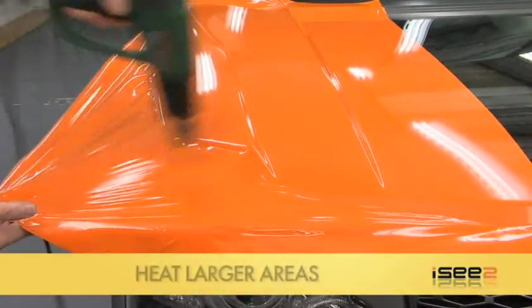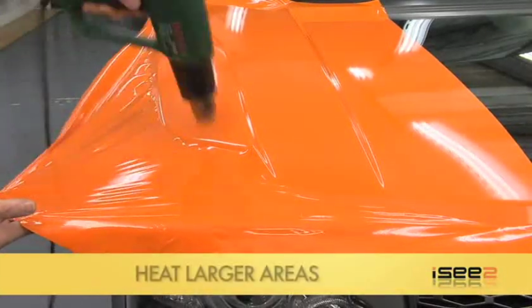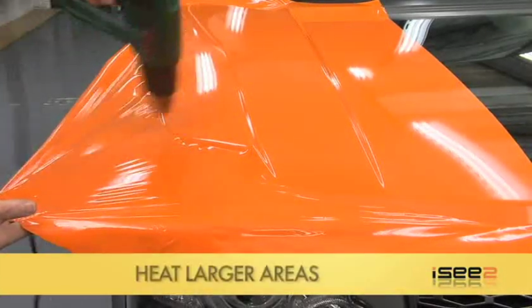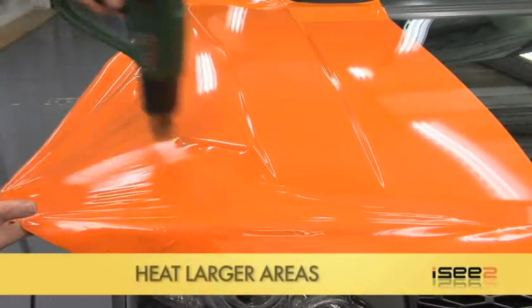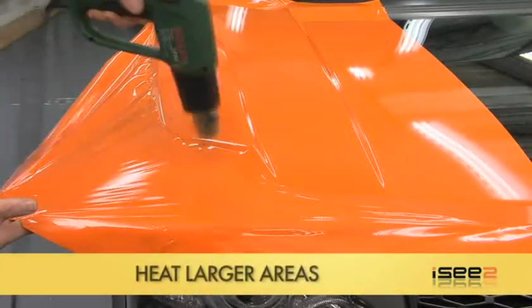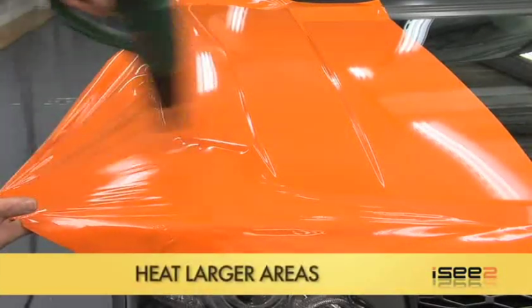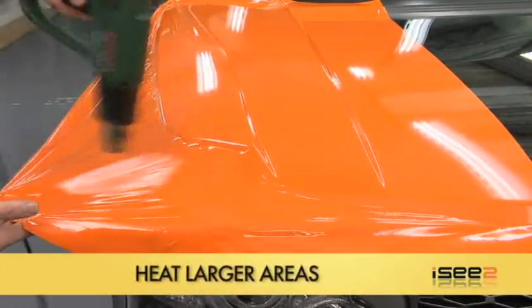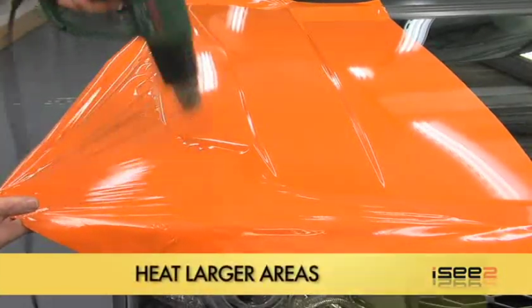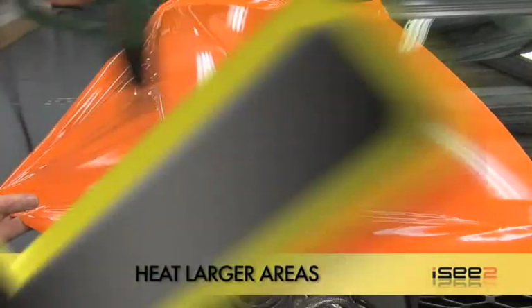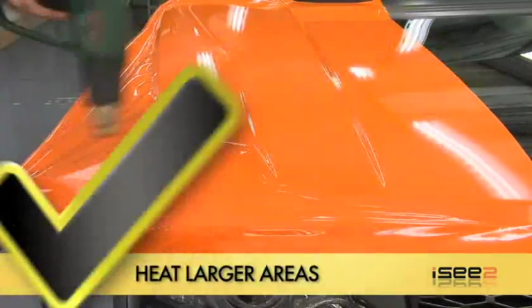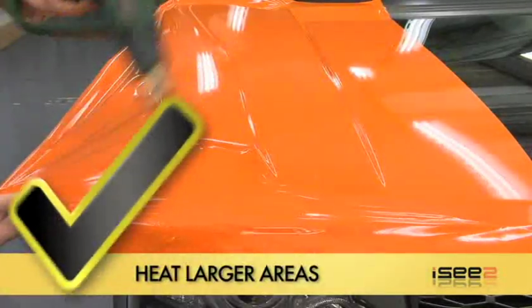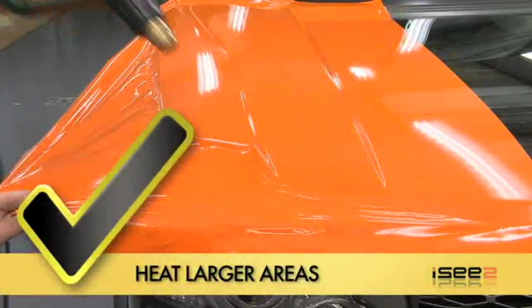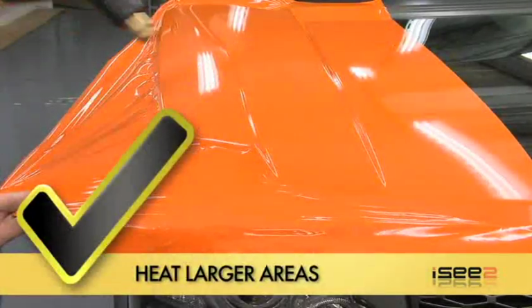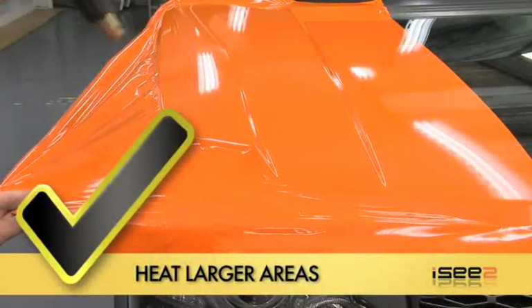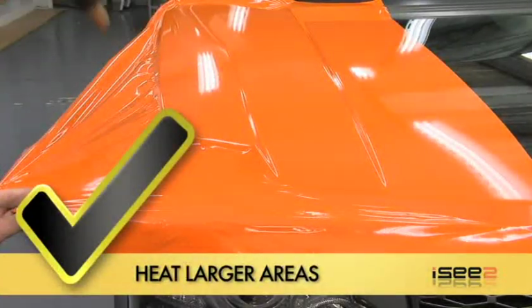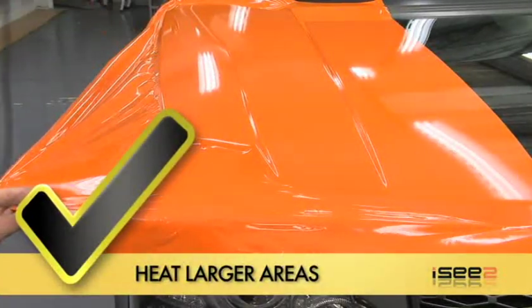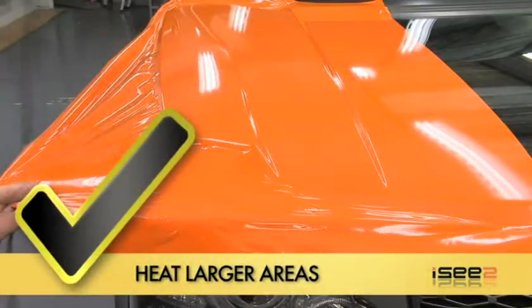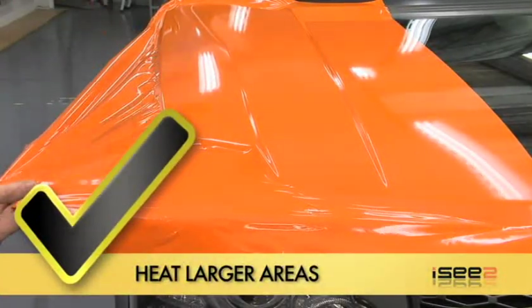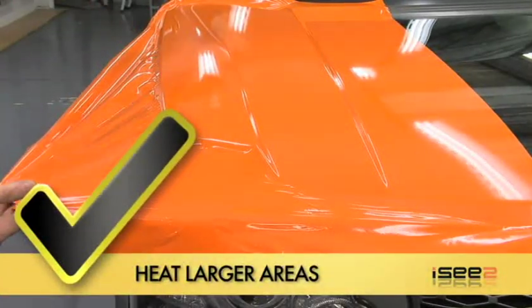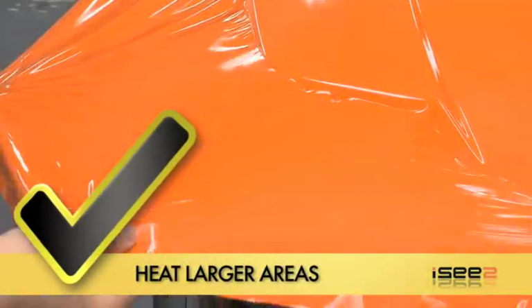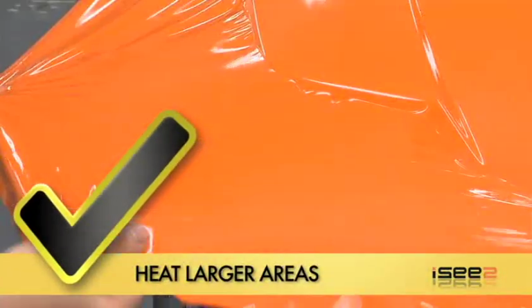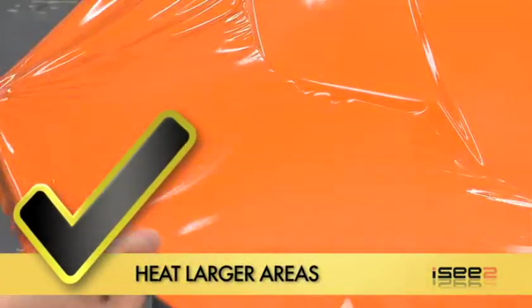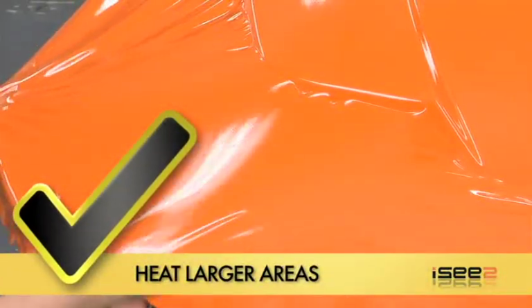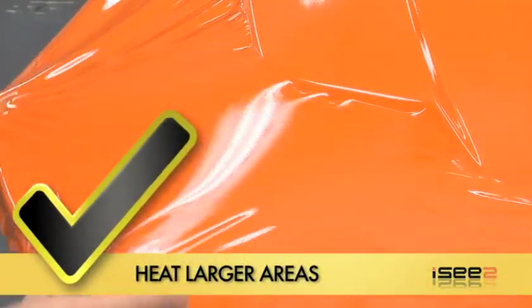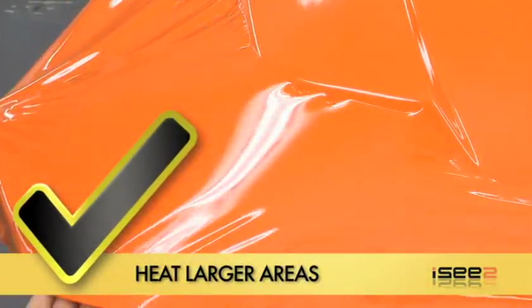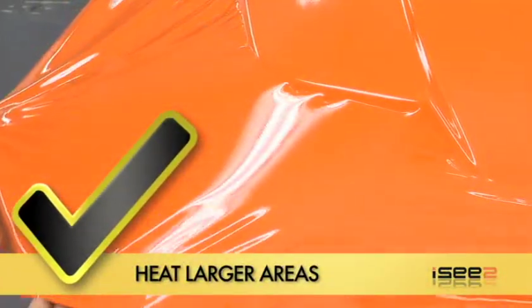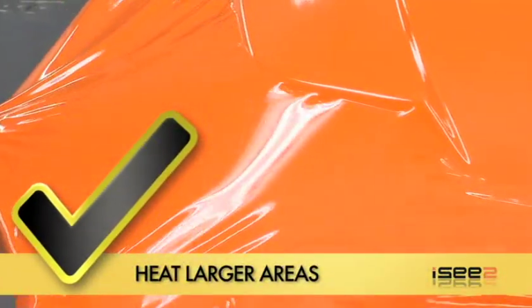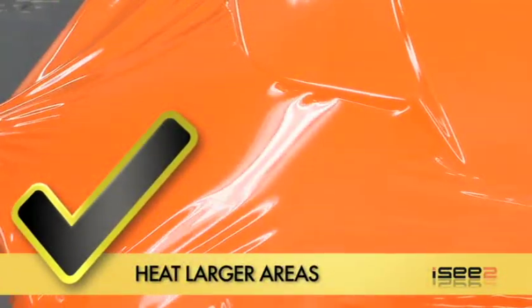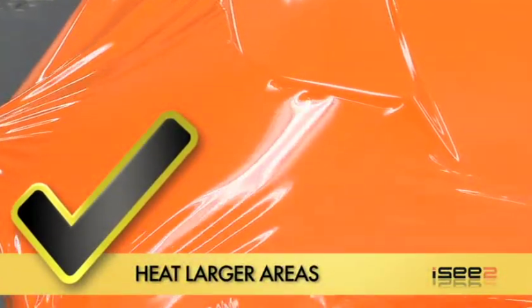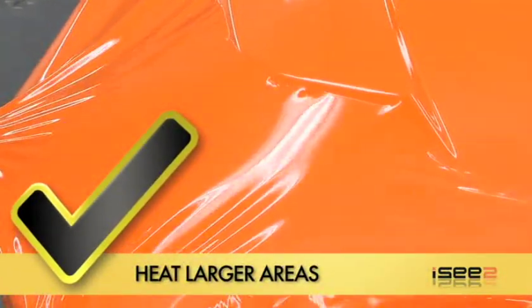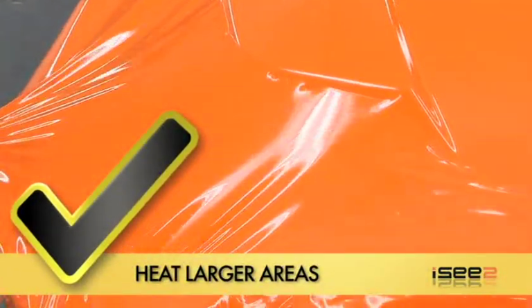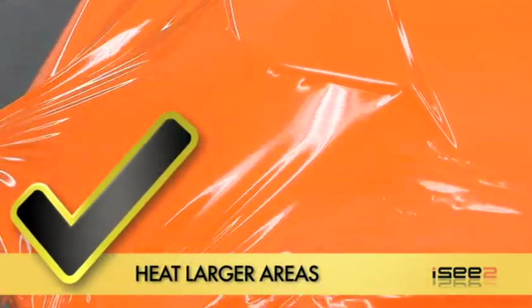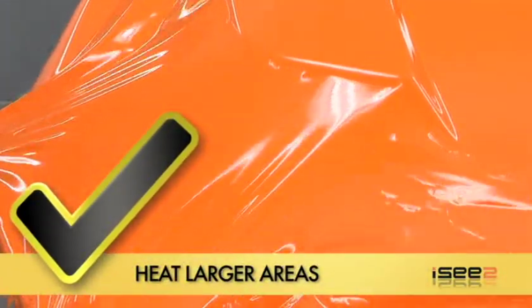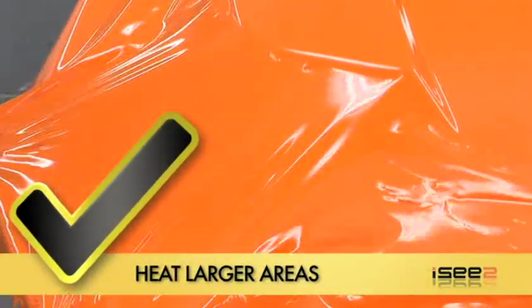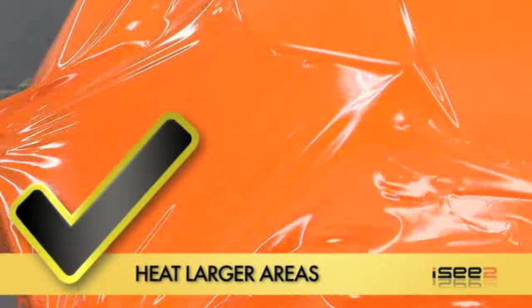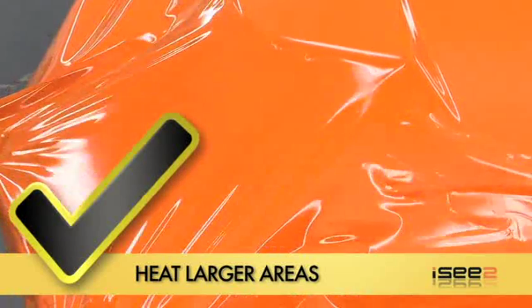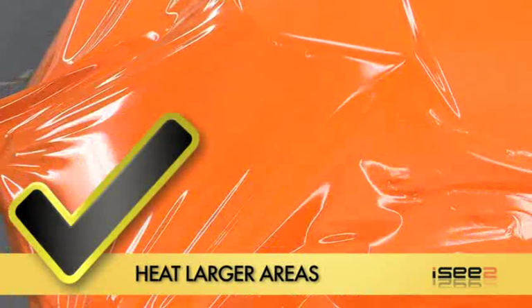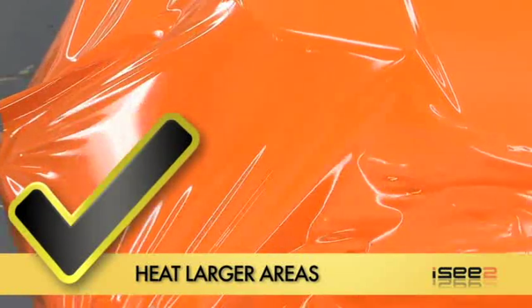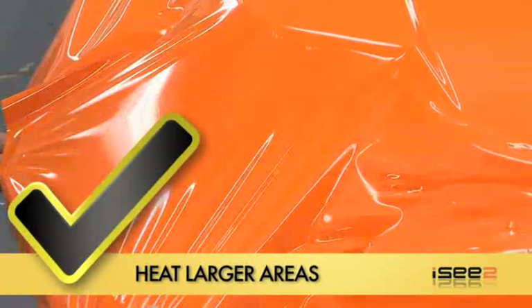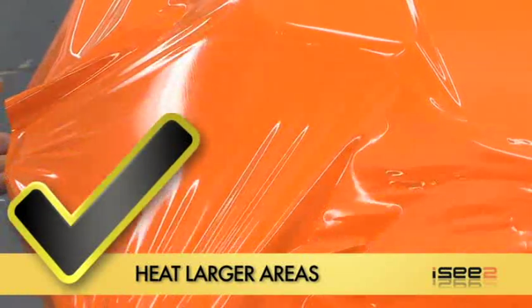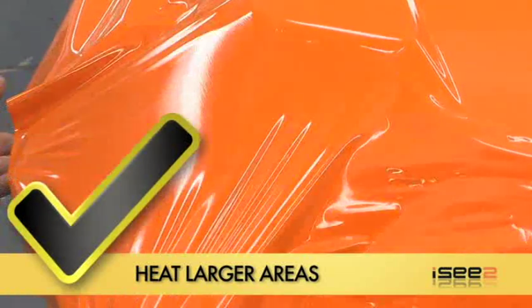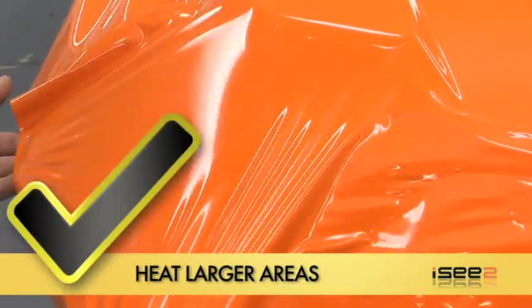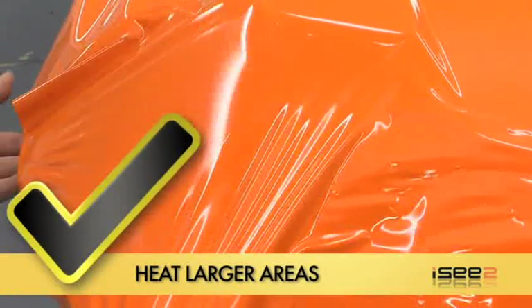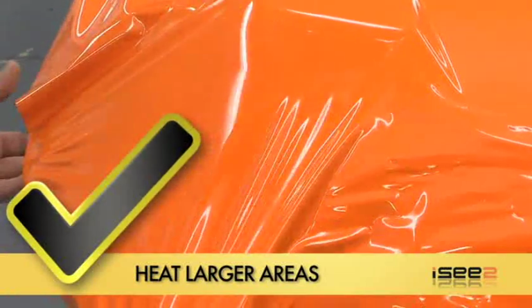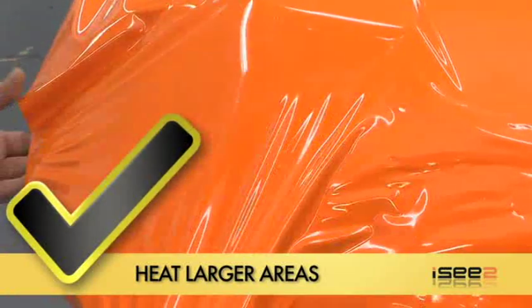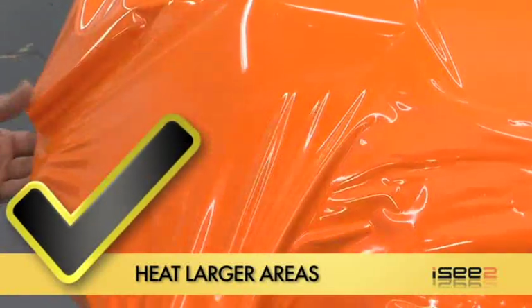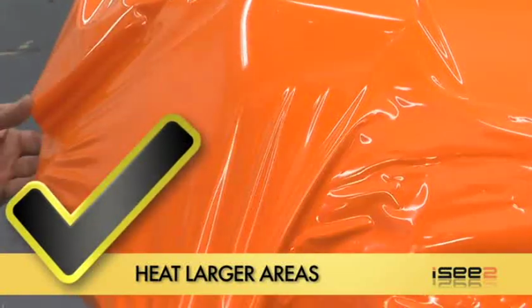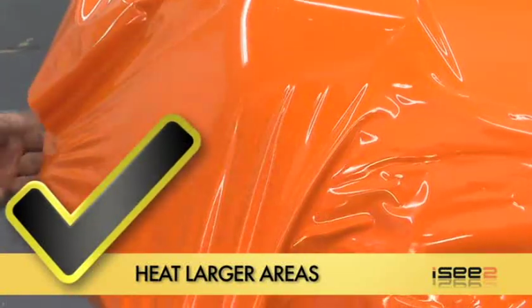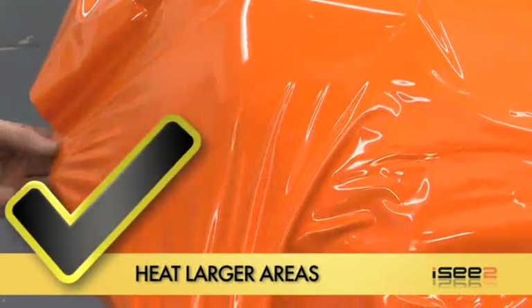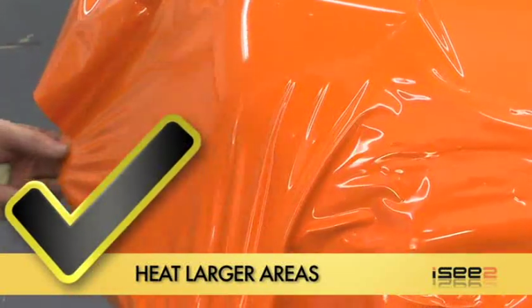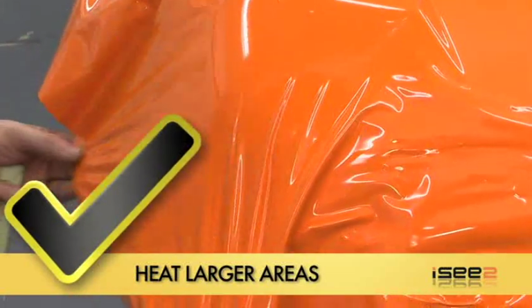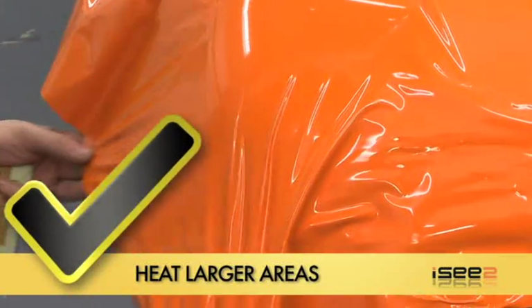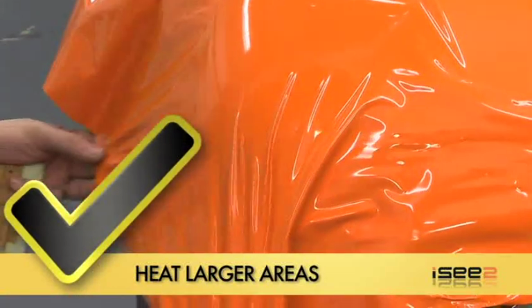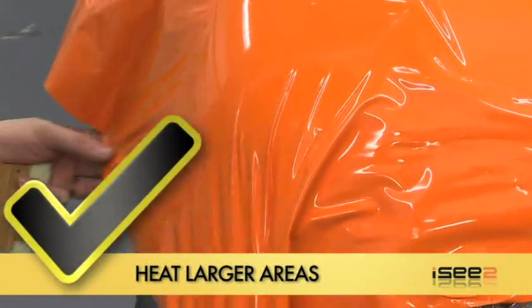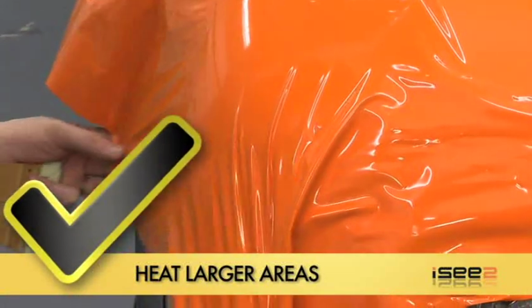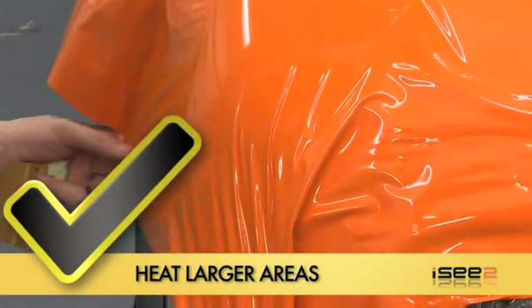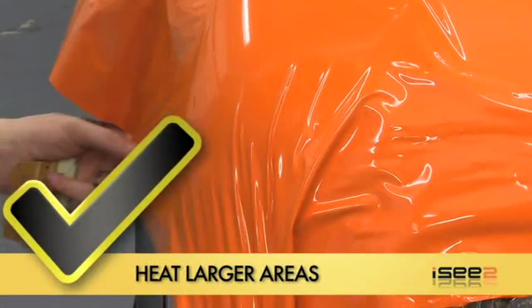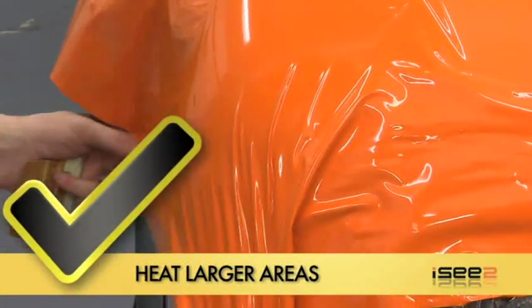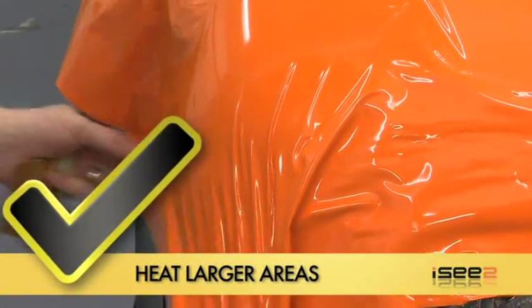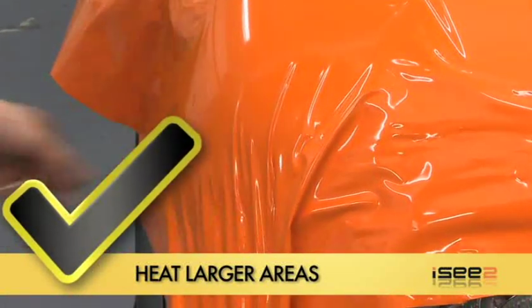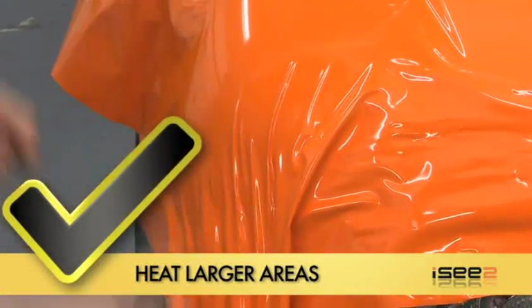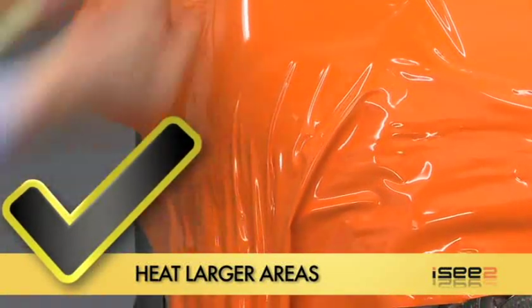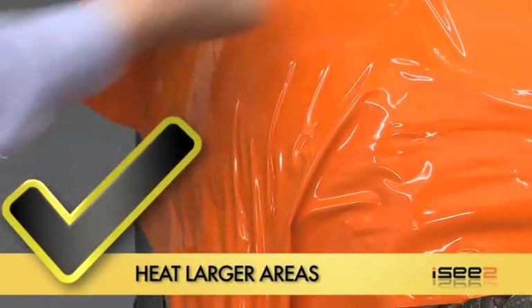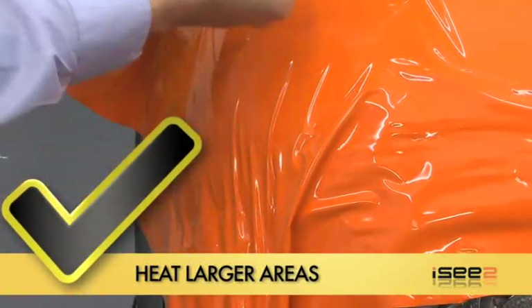Instead, you should apply heat over a large area and then let the vinyl naturally drop into place without overstretching.